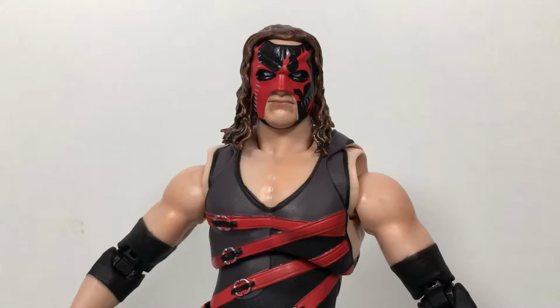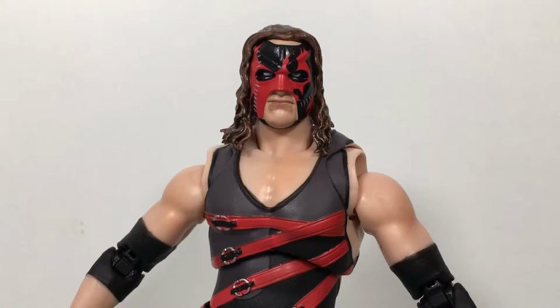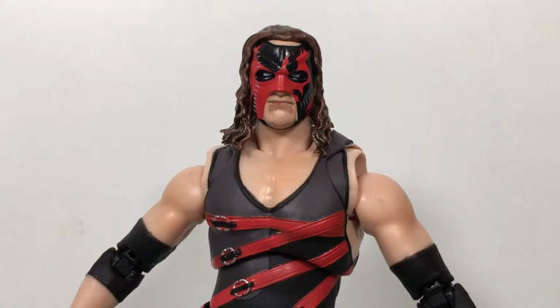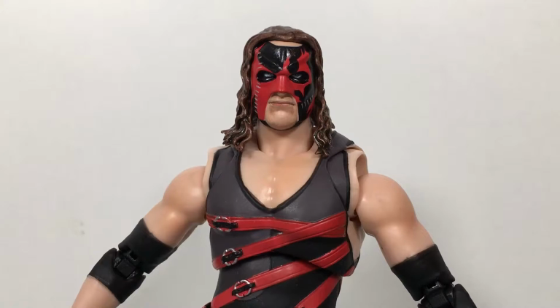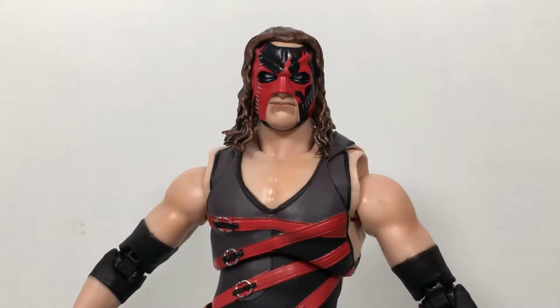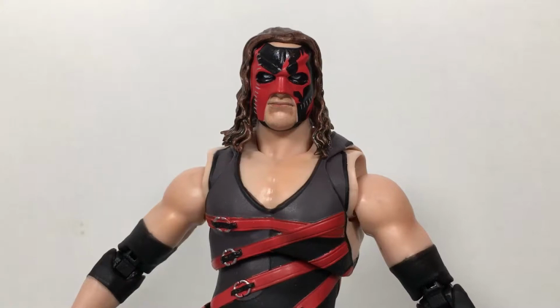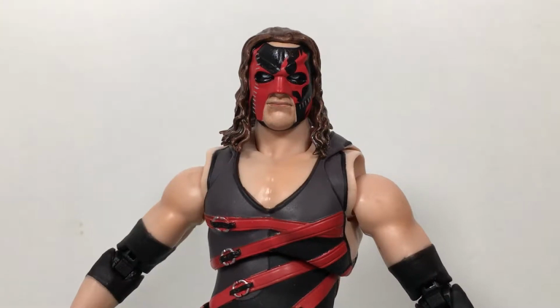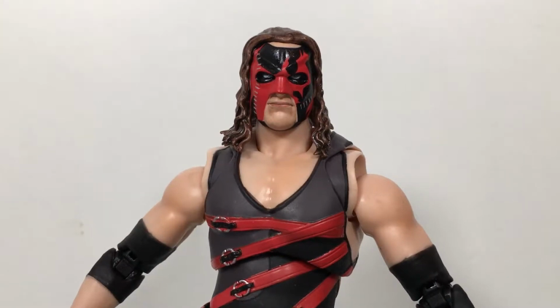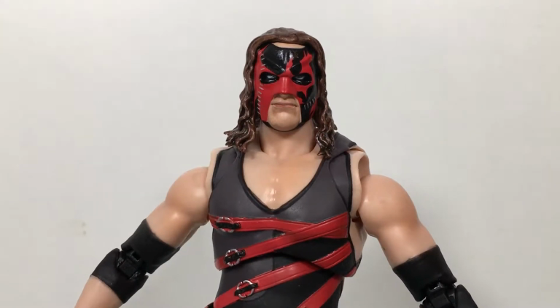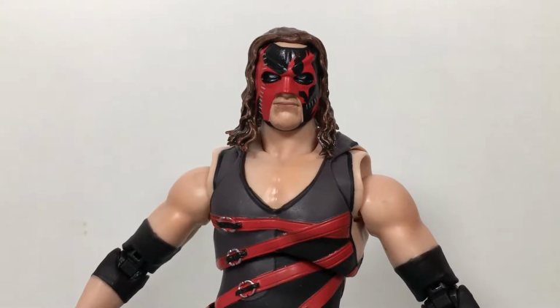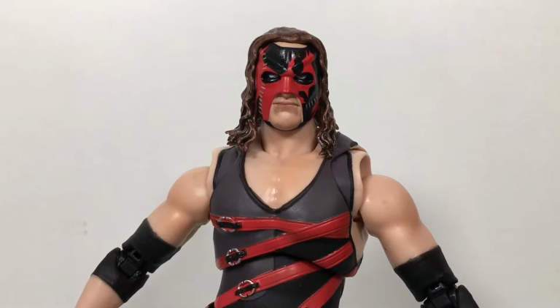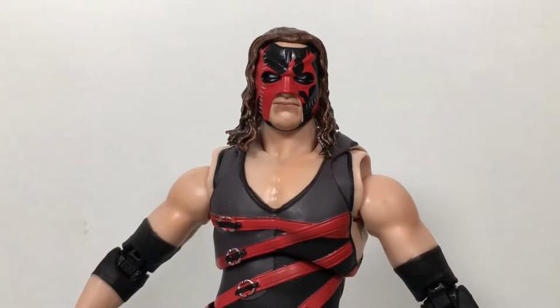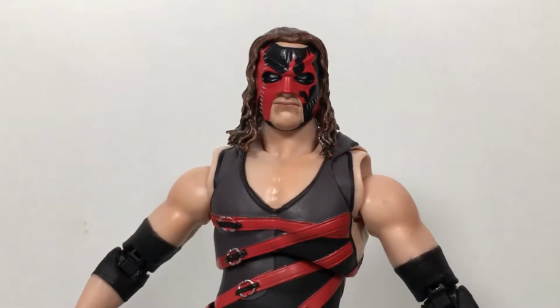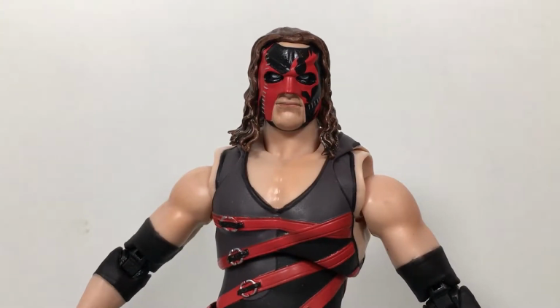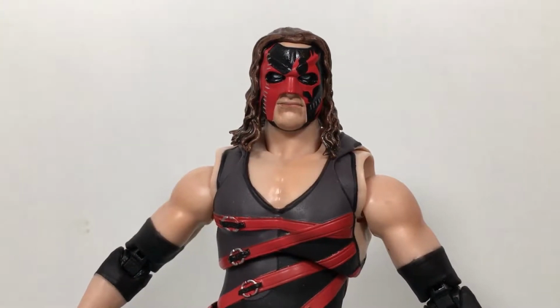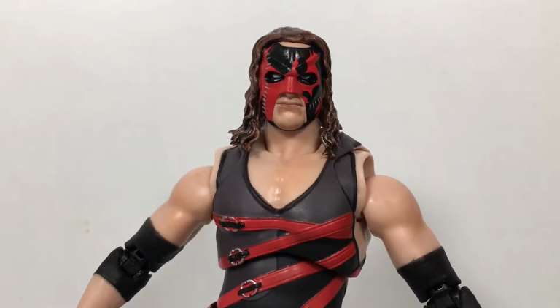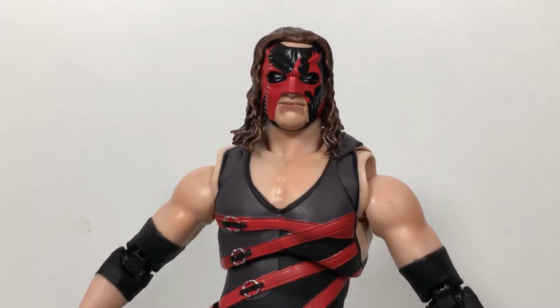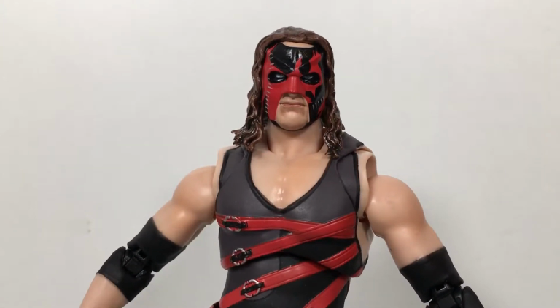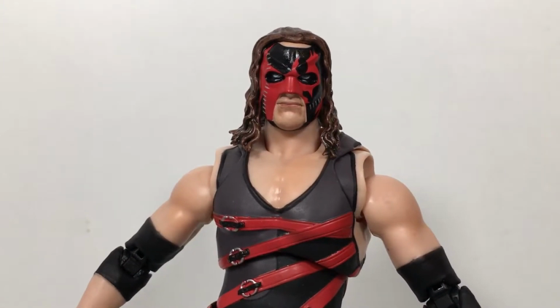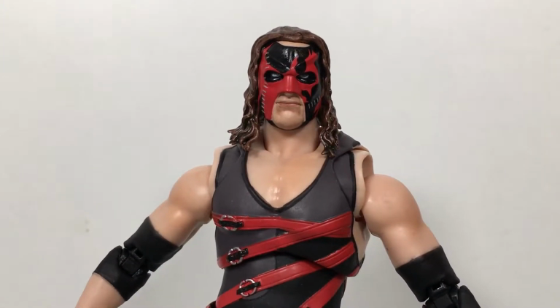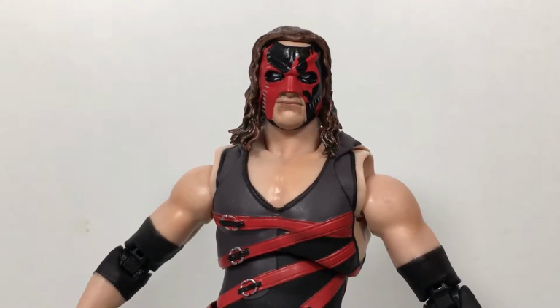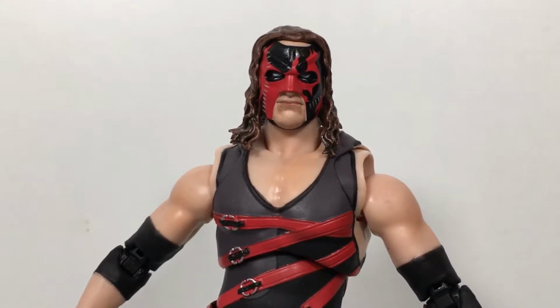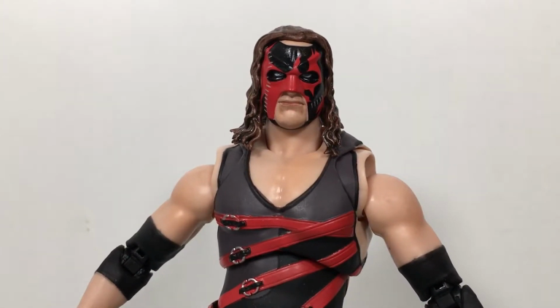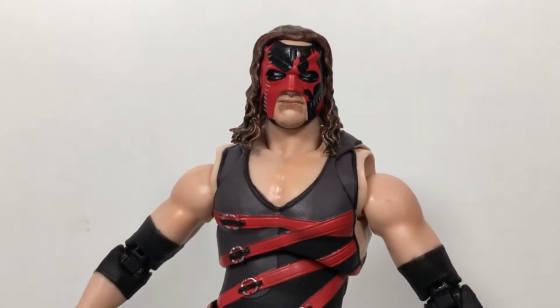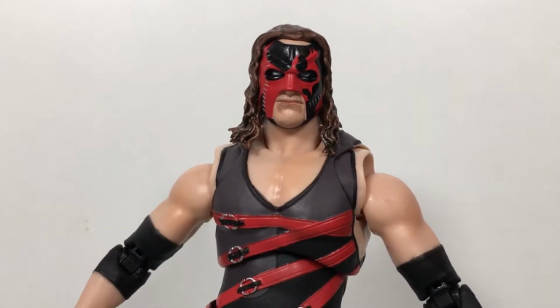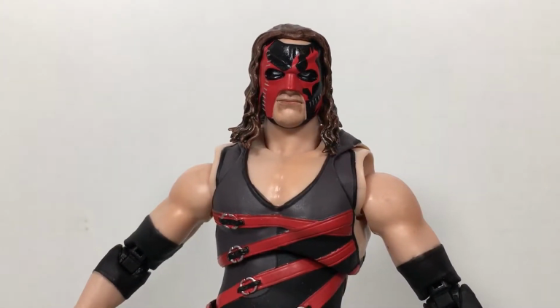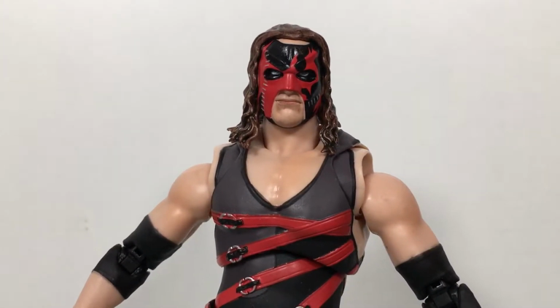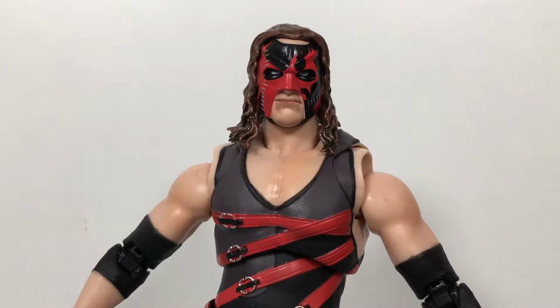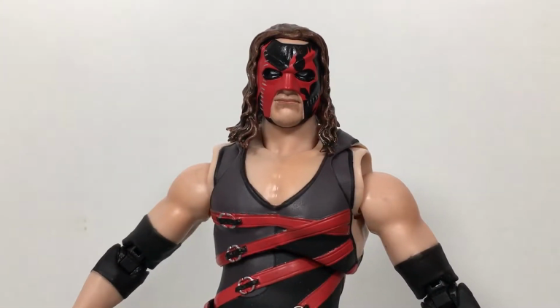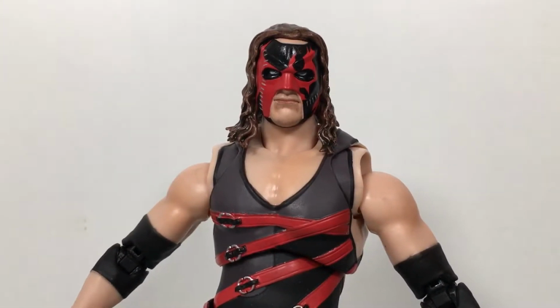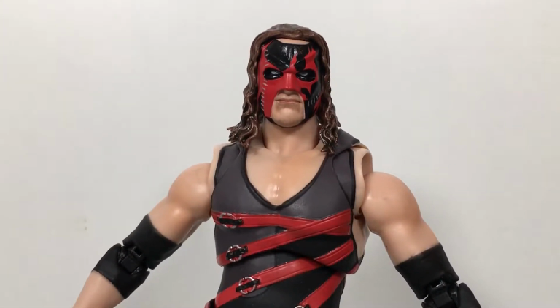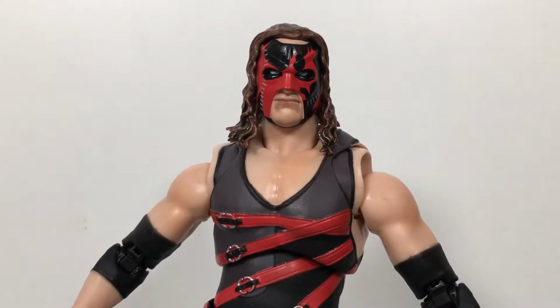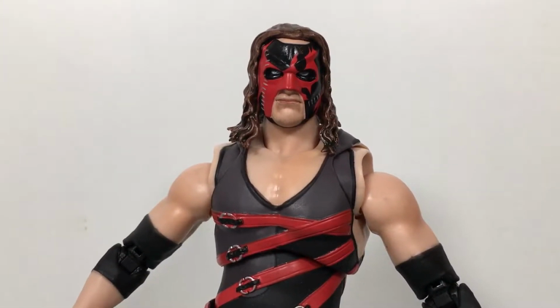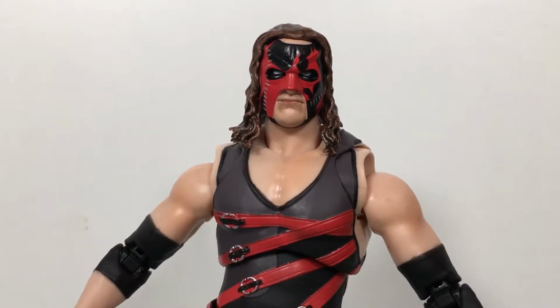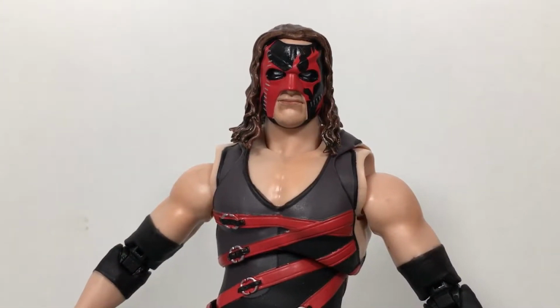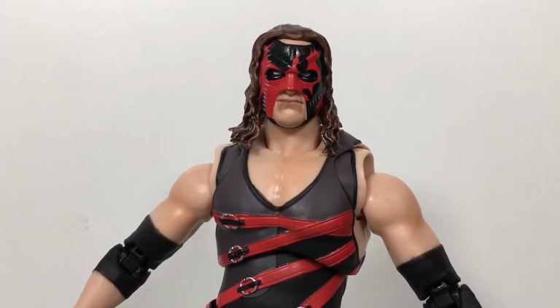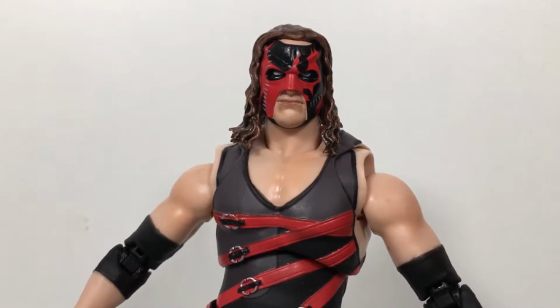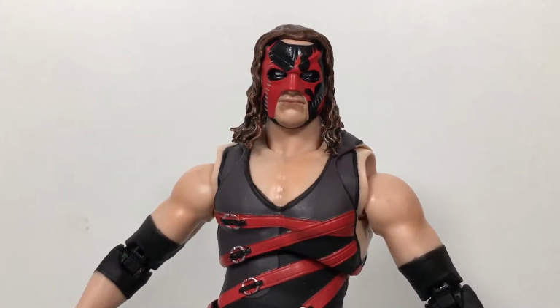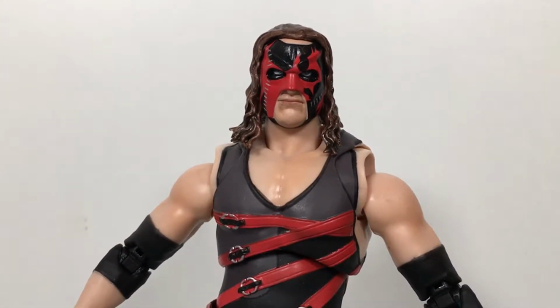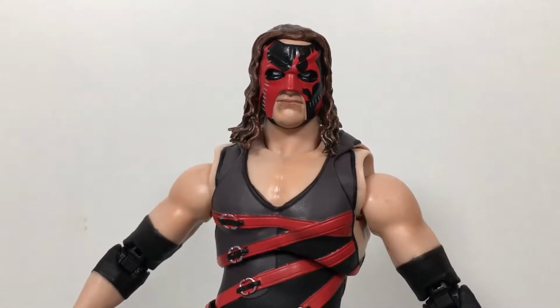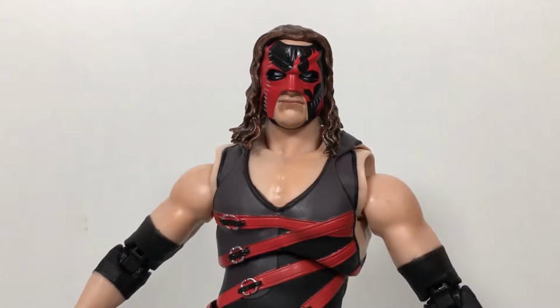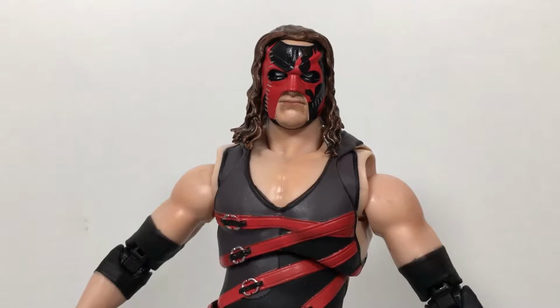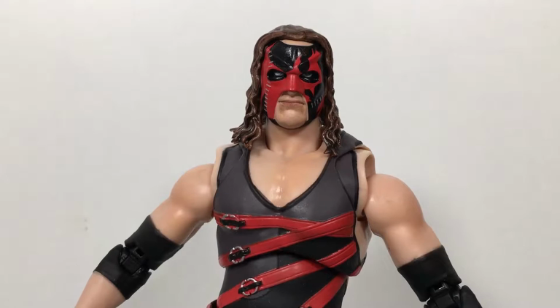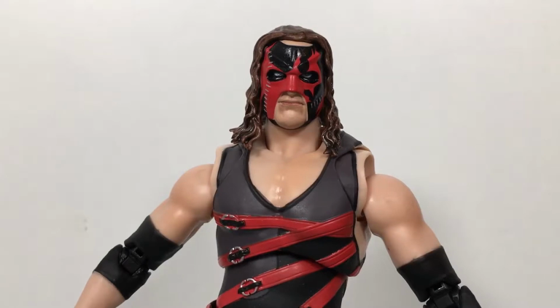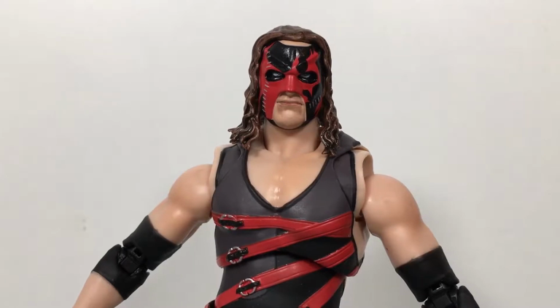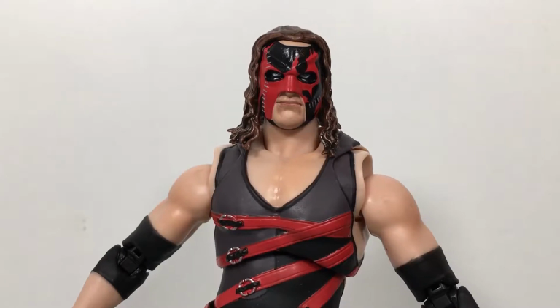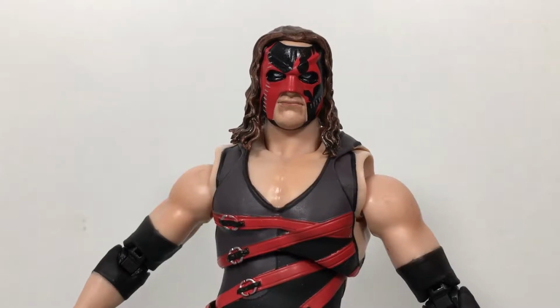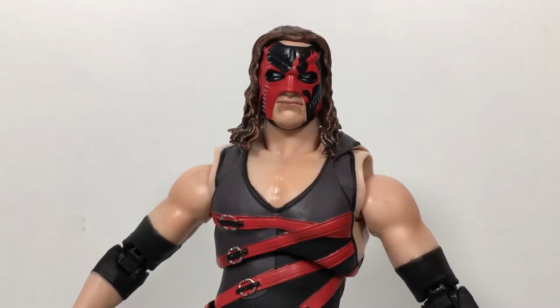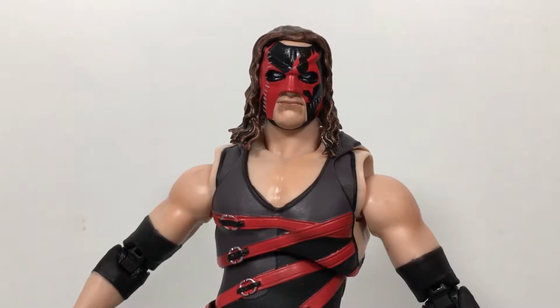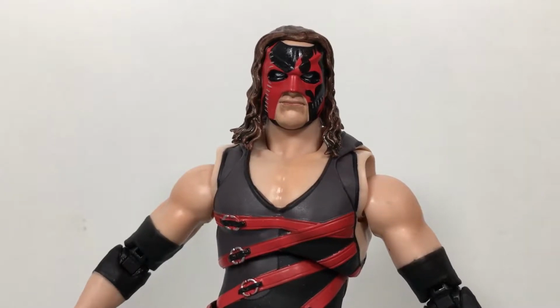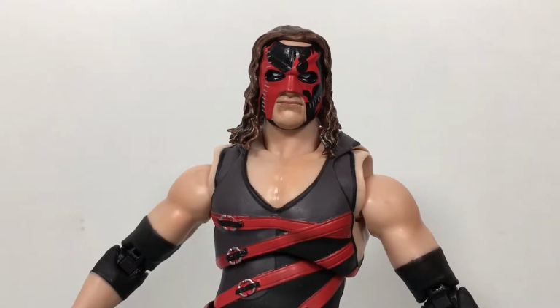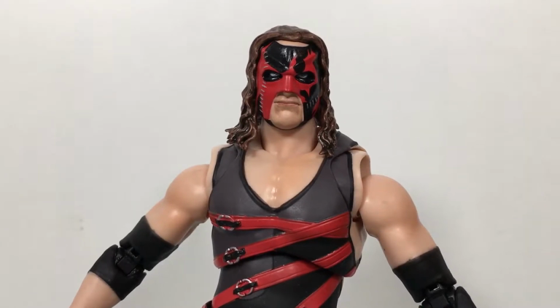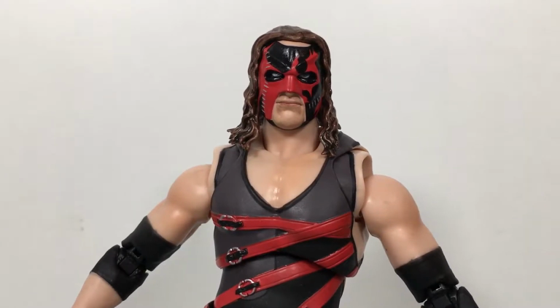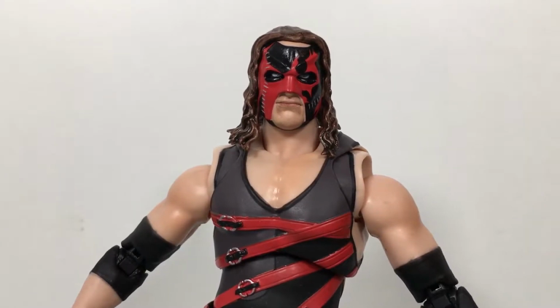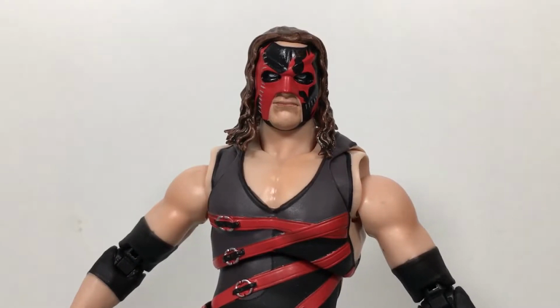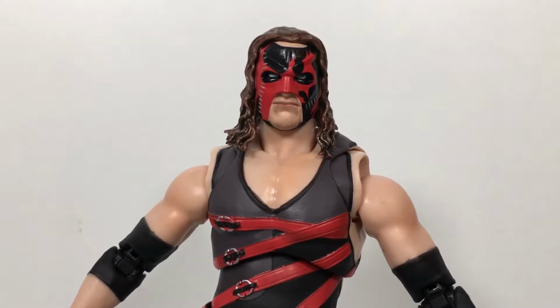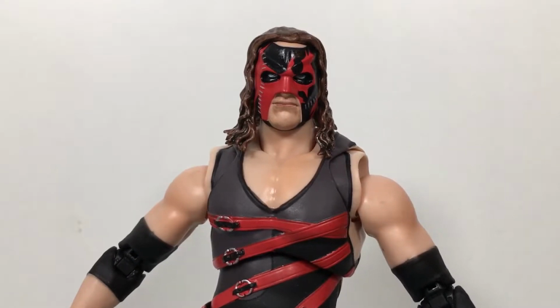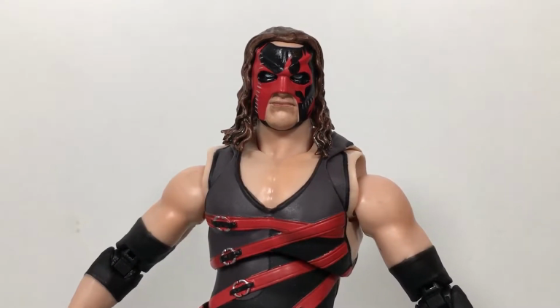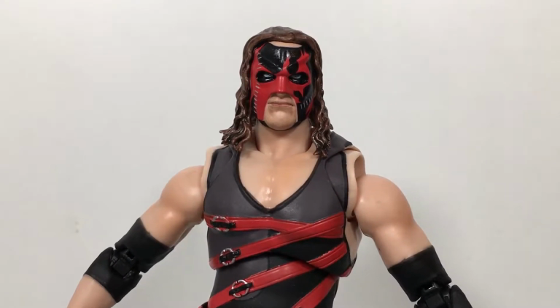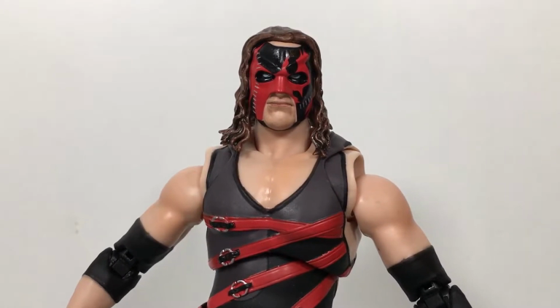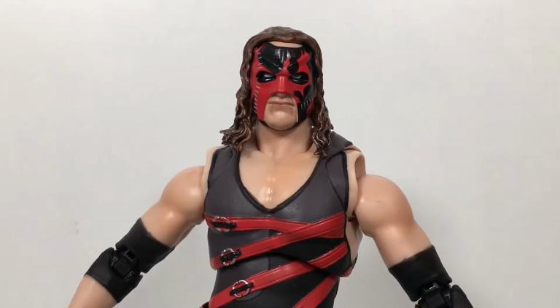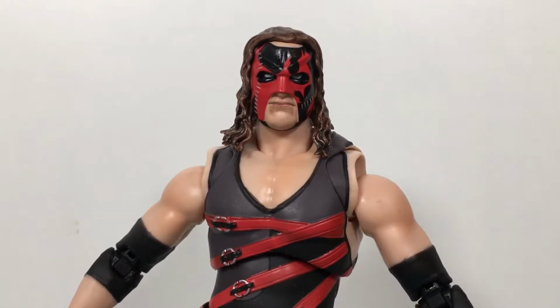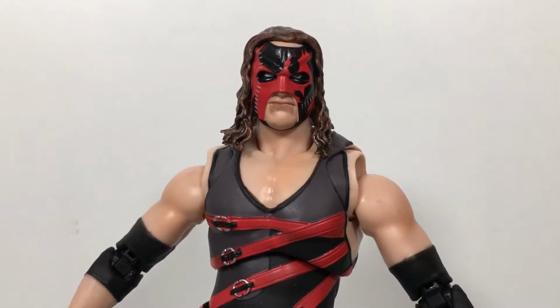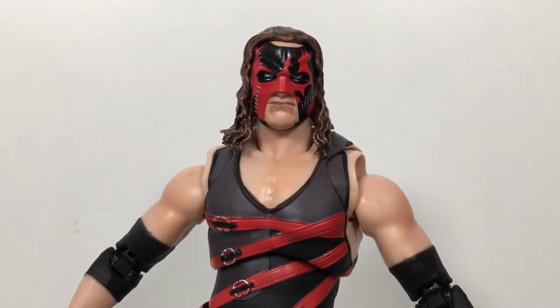What up folks, welcome back to UltraZillaToys. Today I have a review of the SH Figuarts WWE Kane.